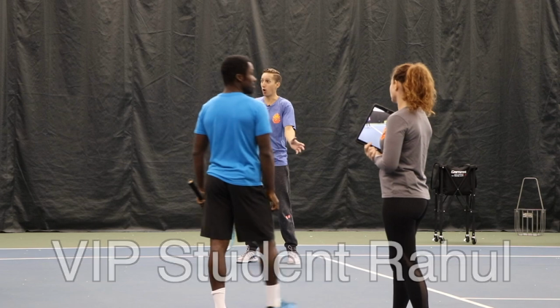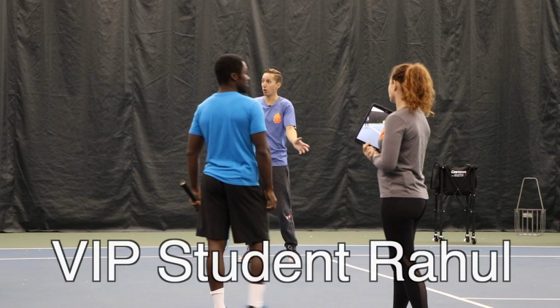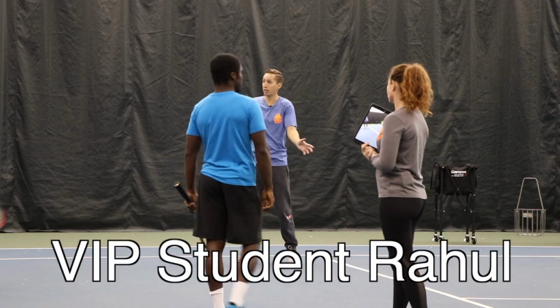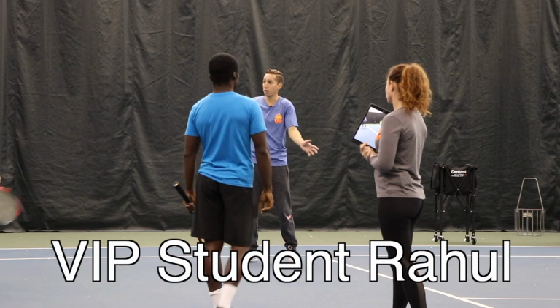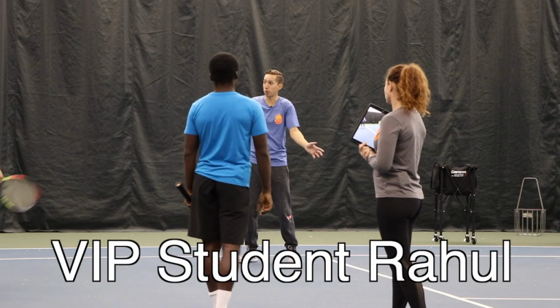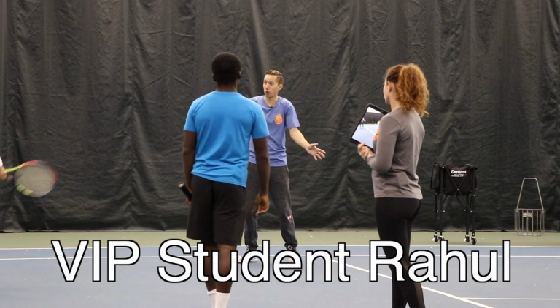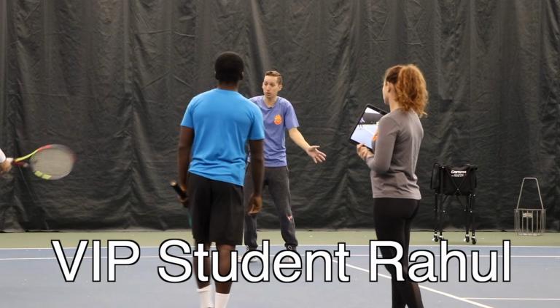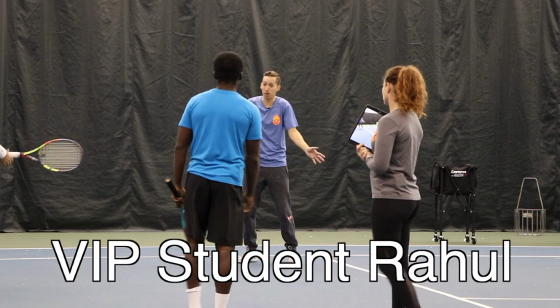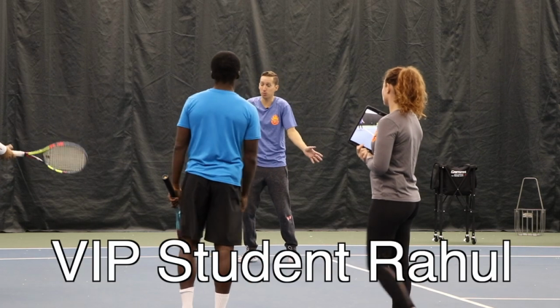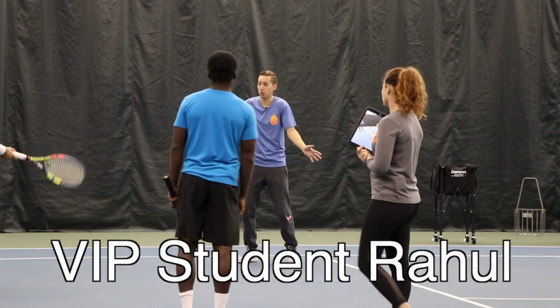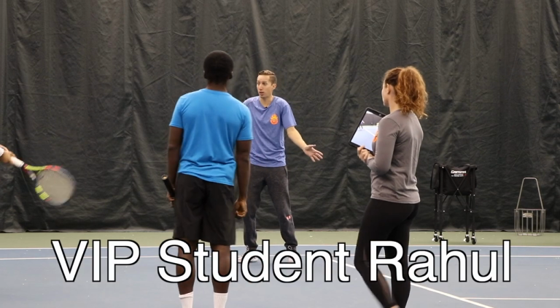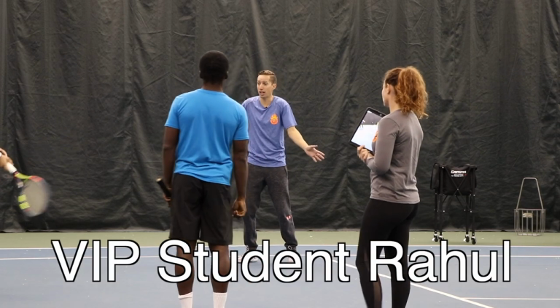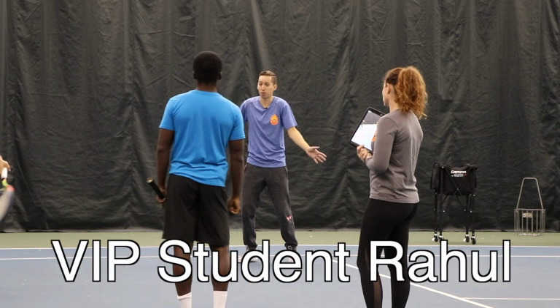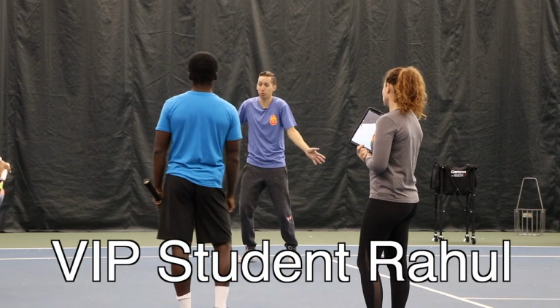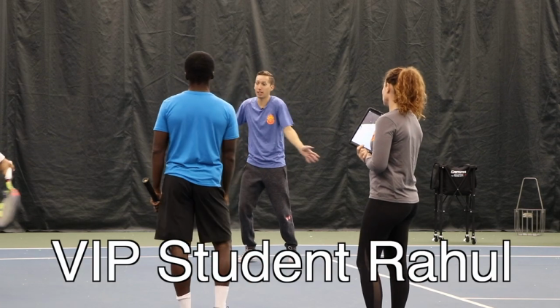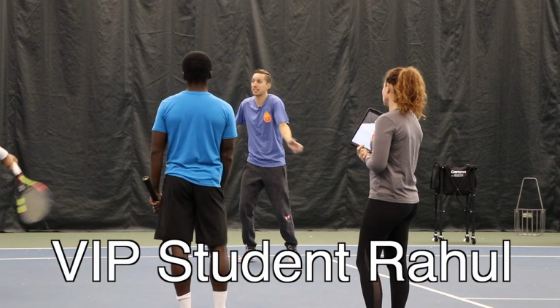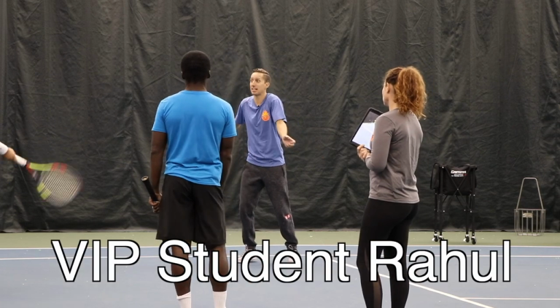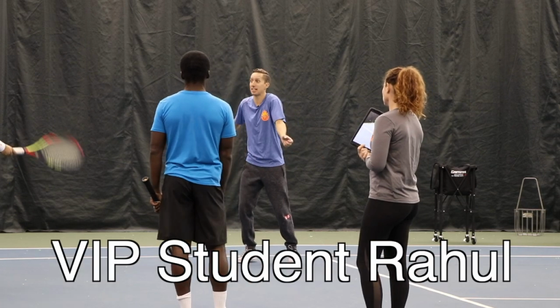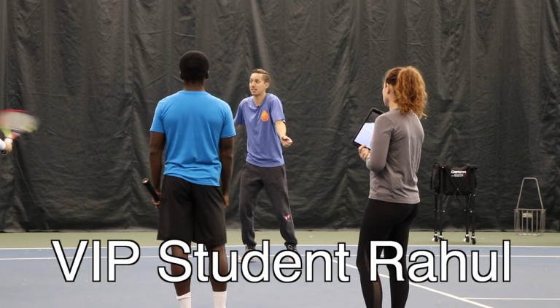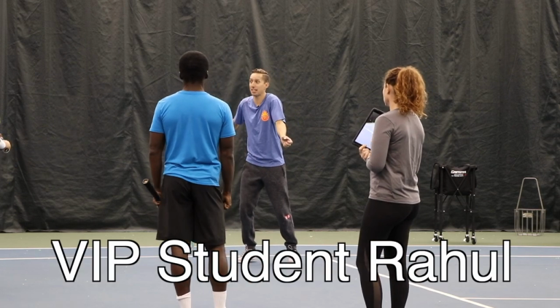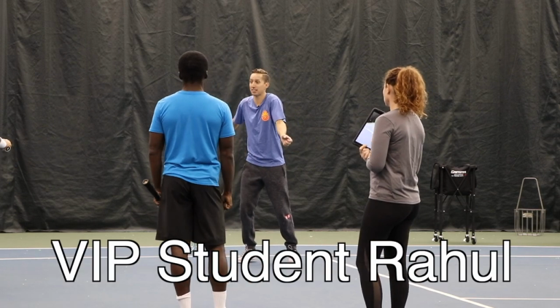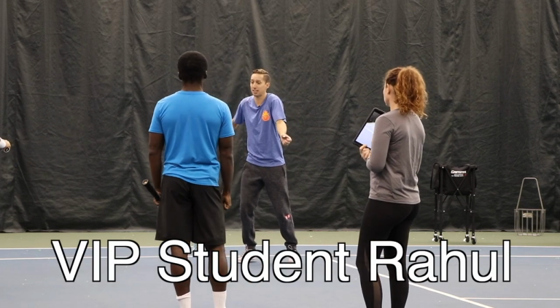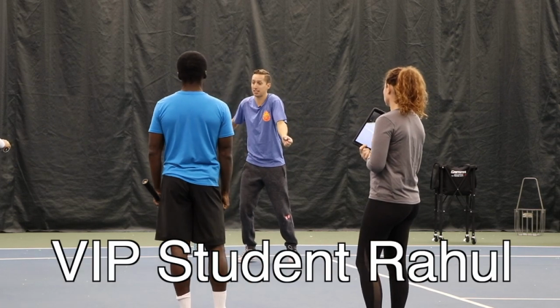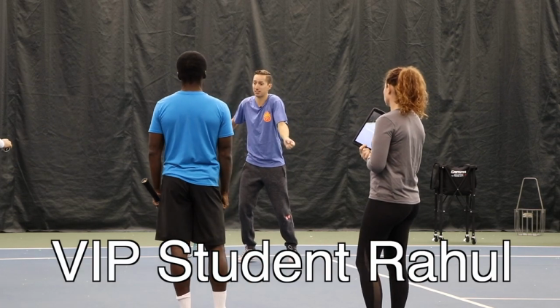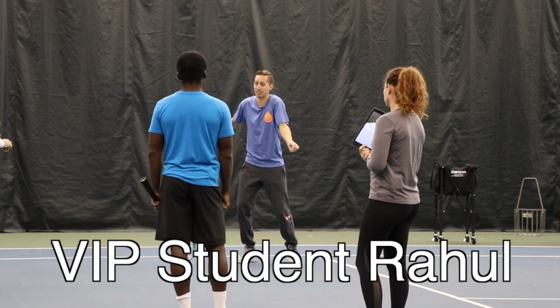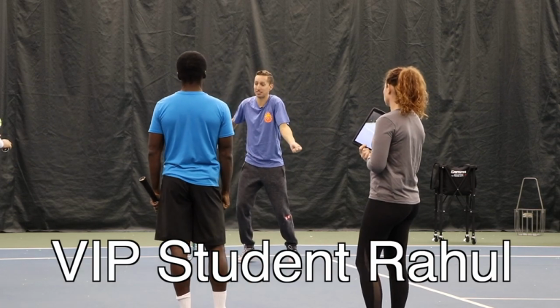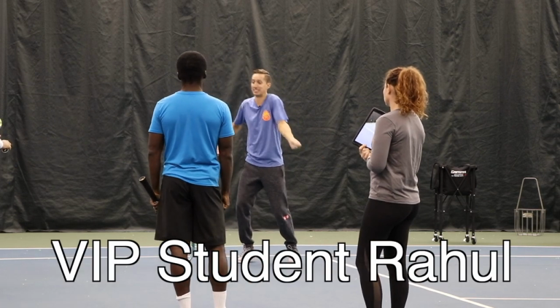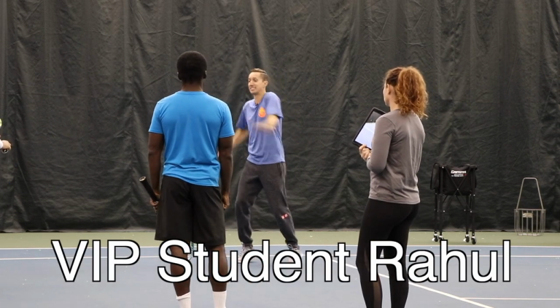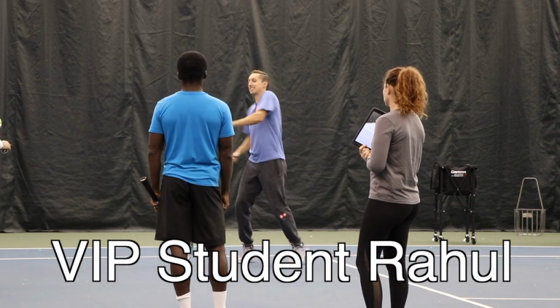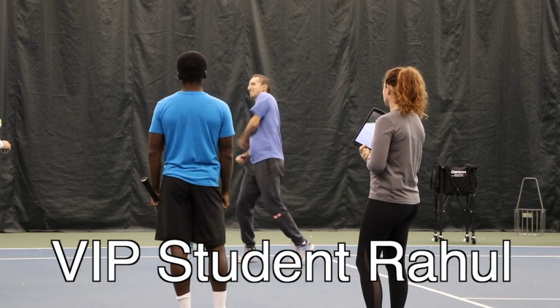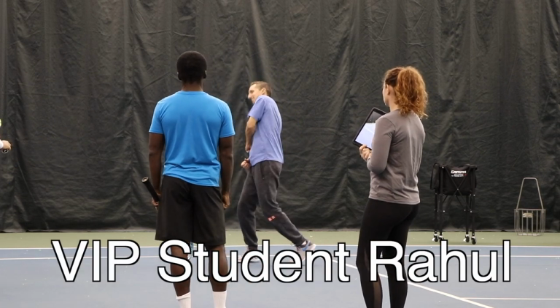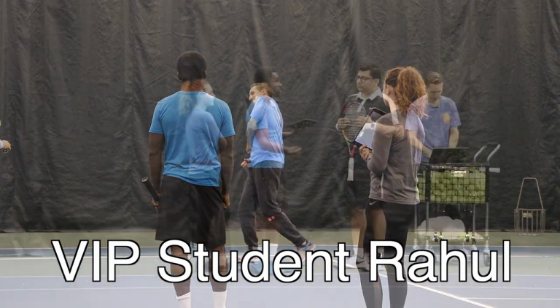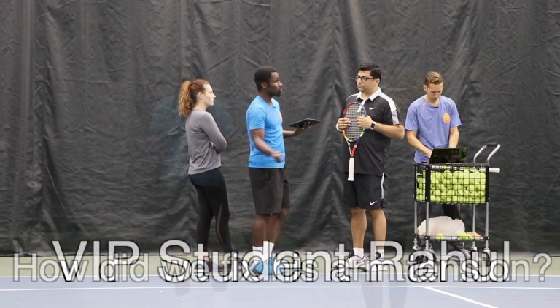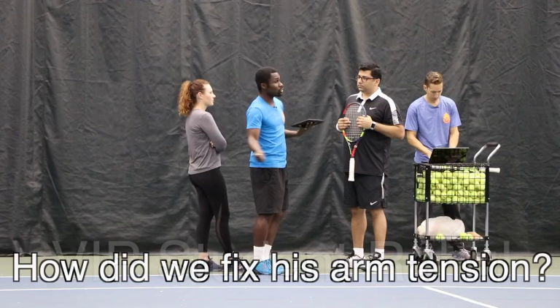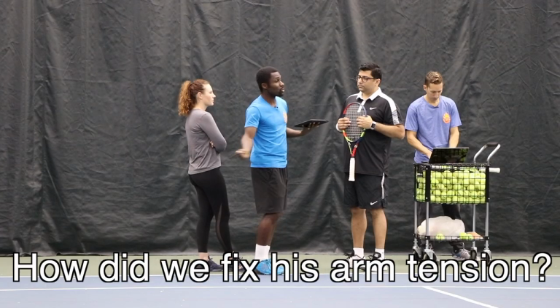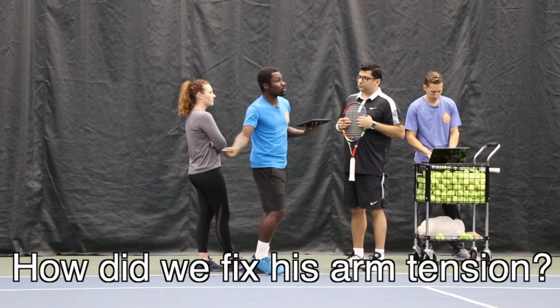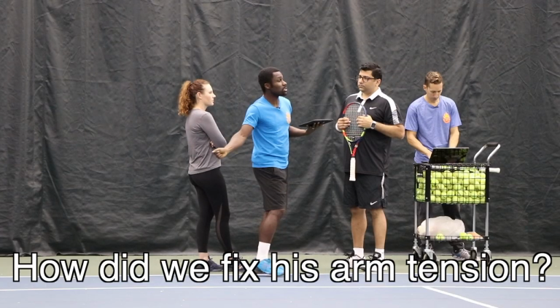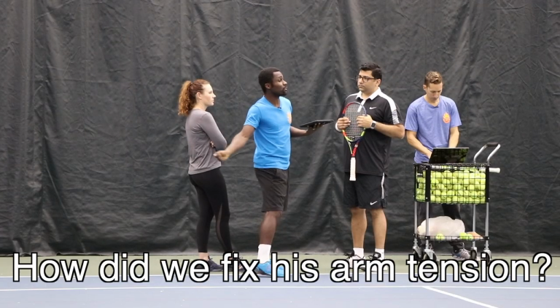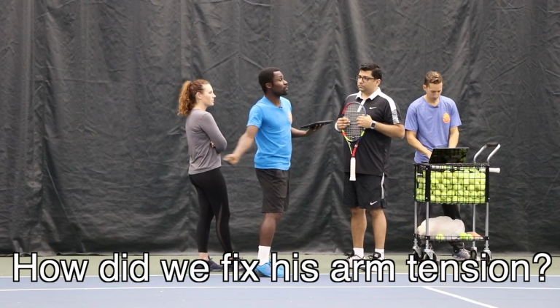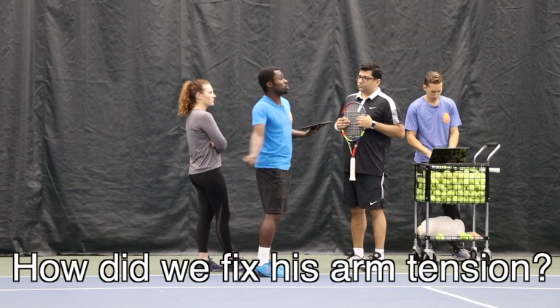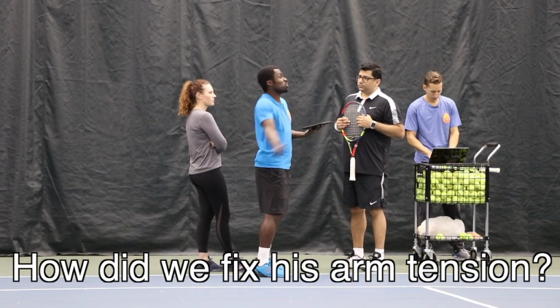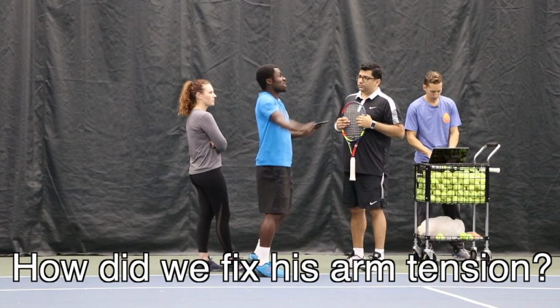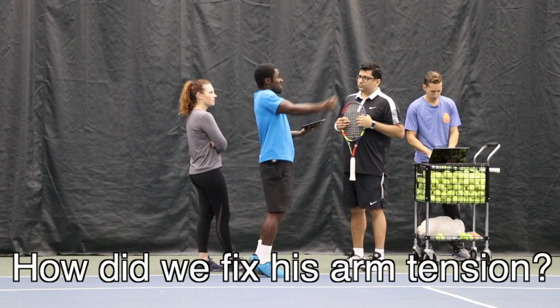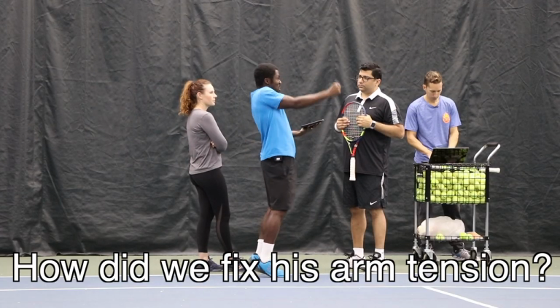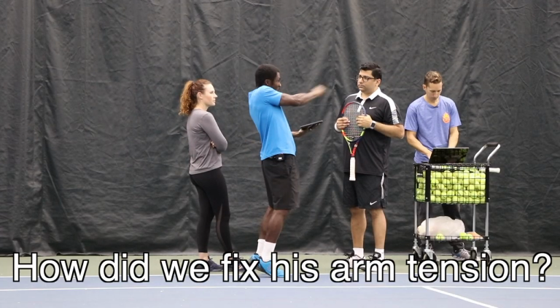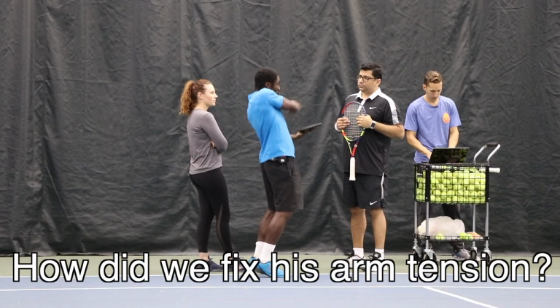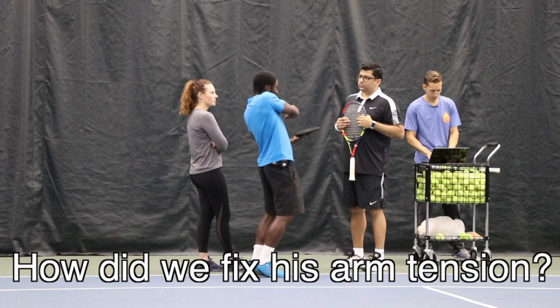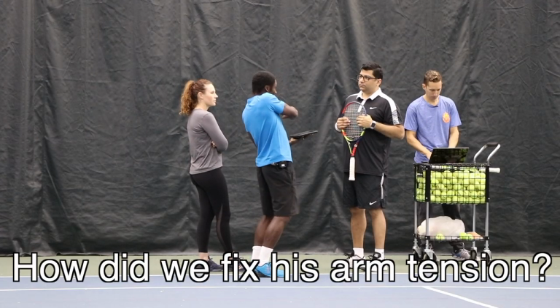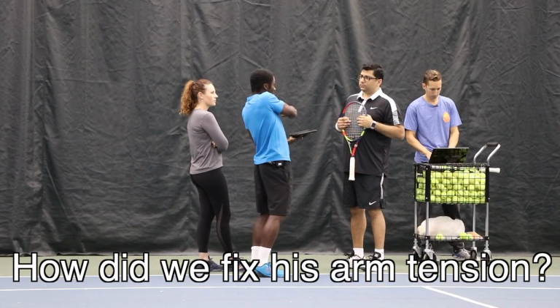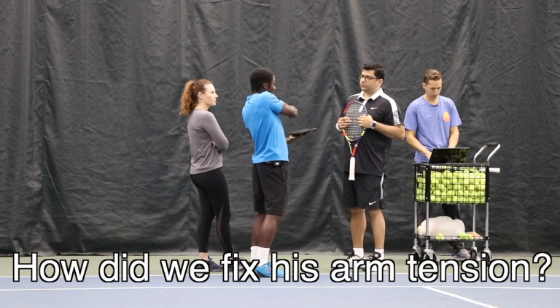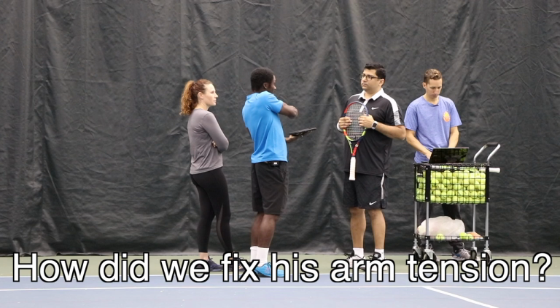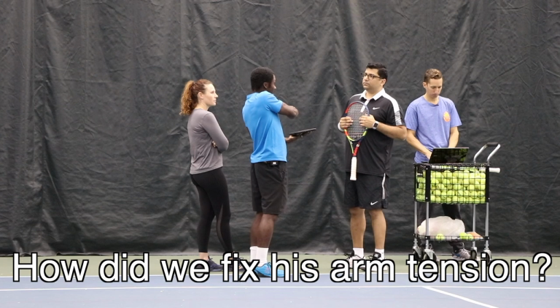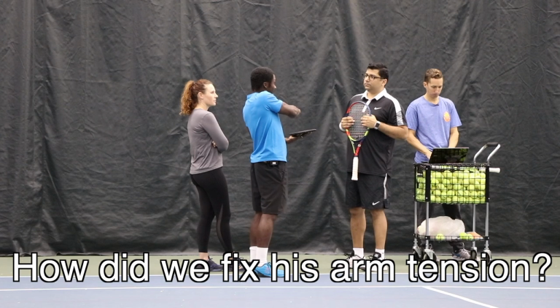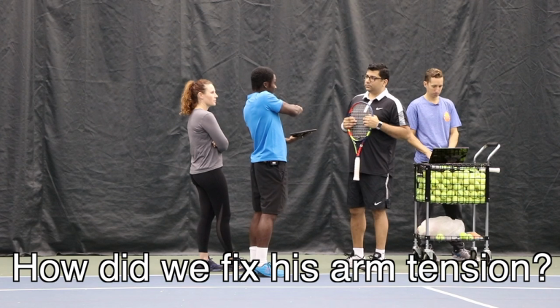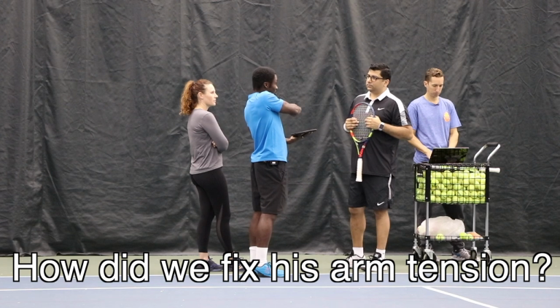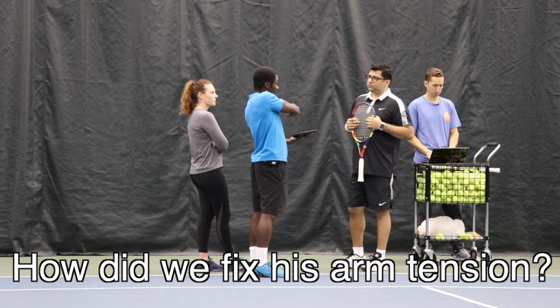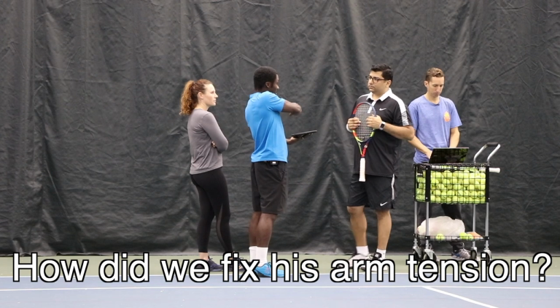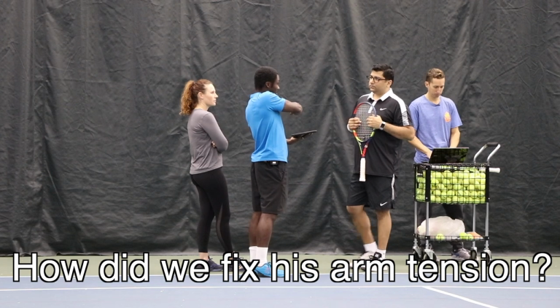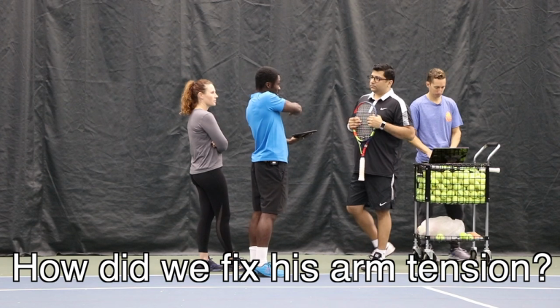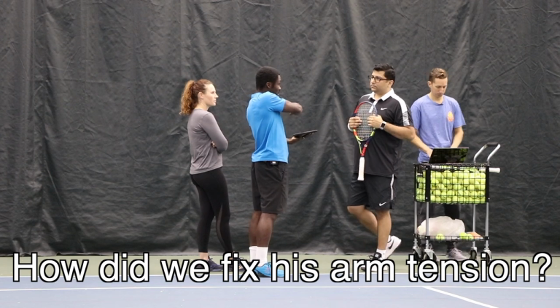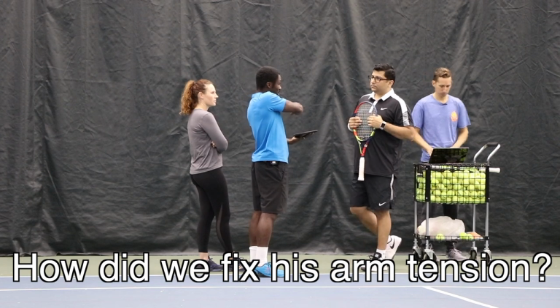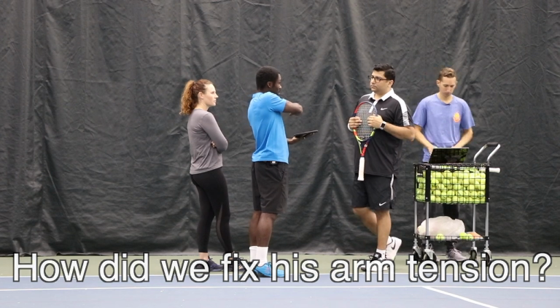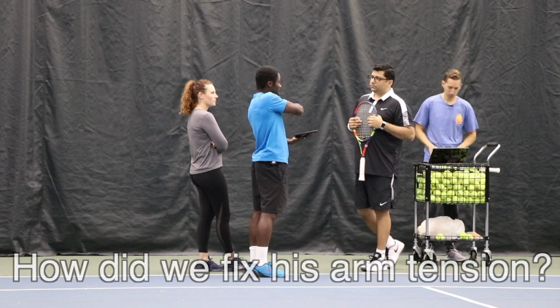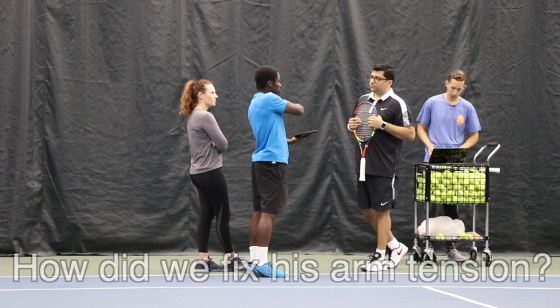All of that force comes to a head right at contact, and there's no reason for you to hold on and create this tension.